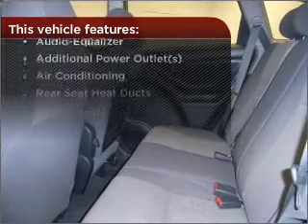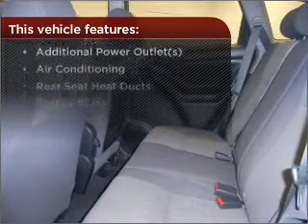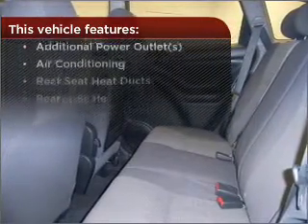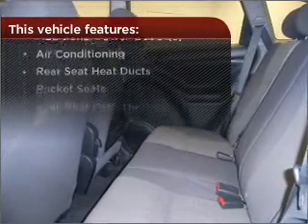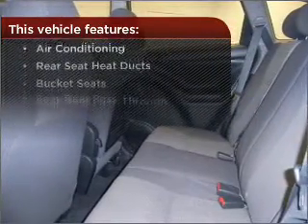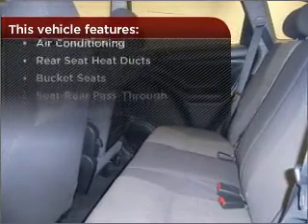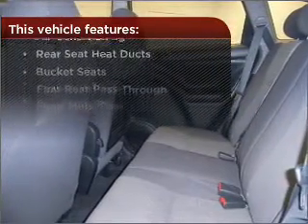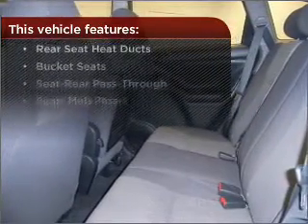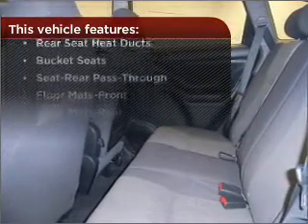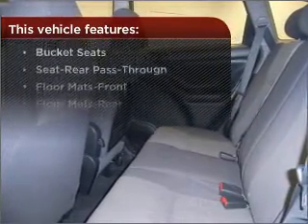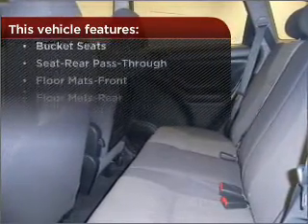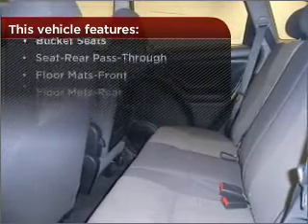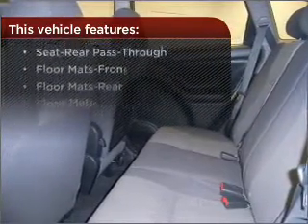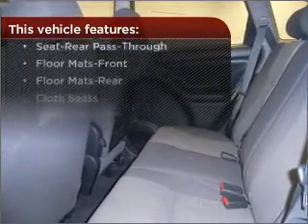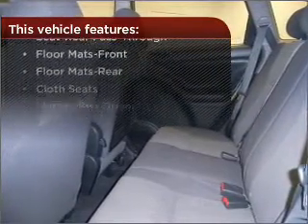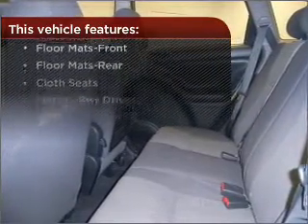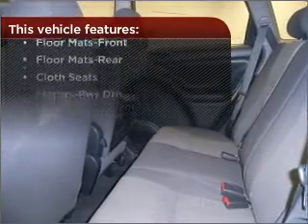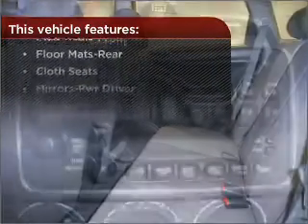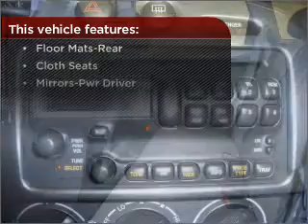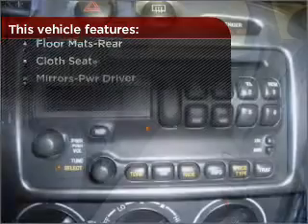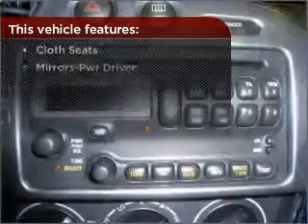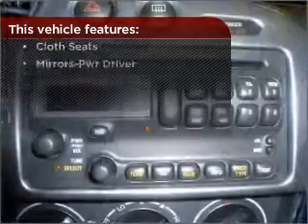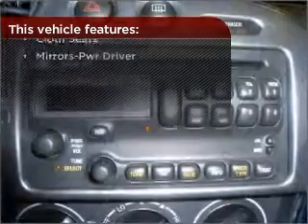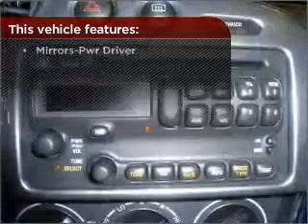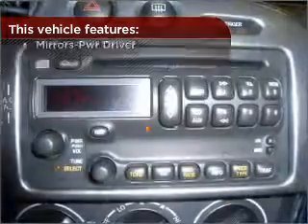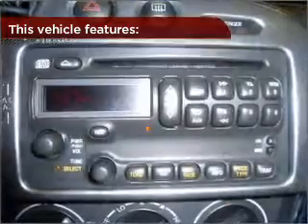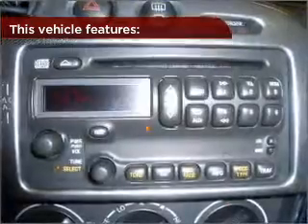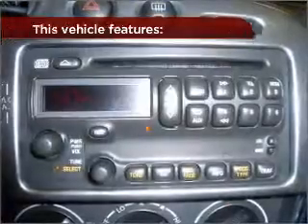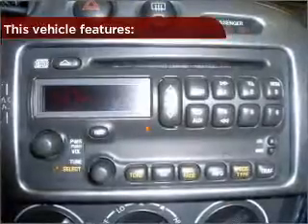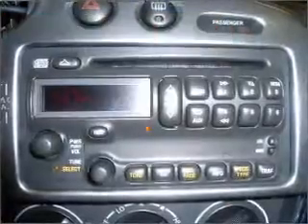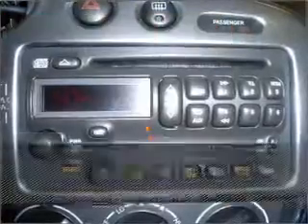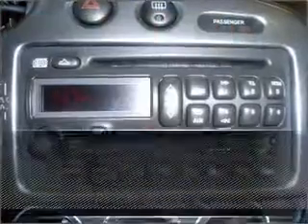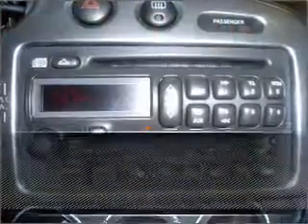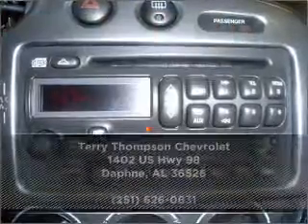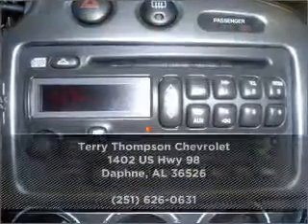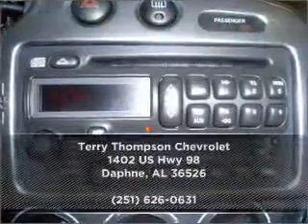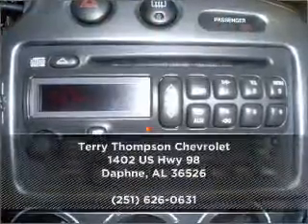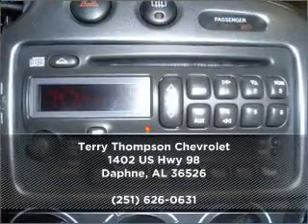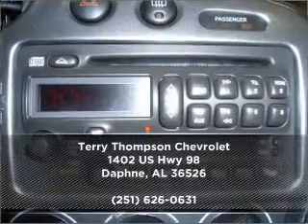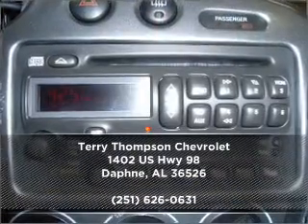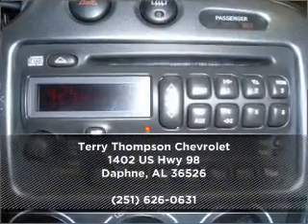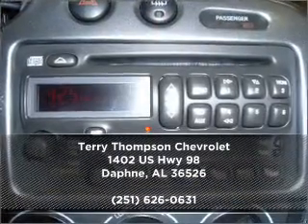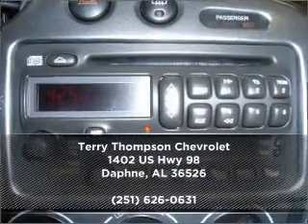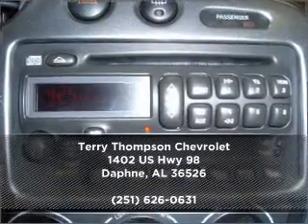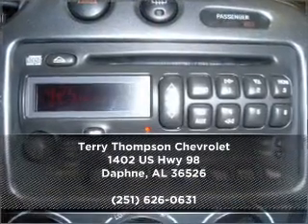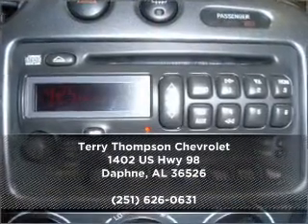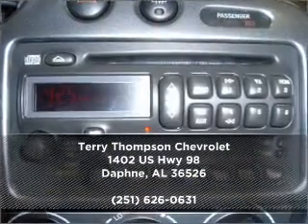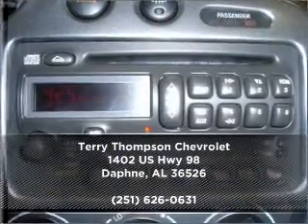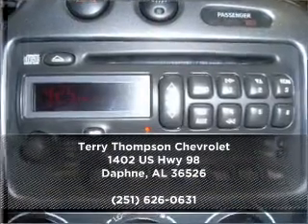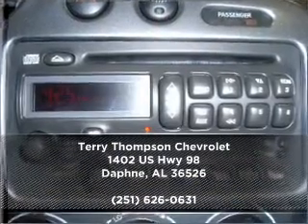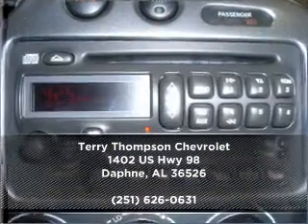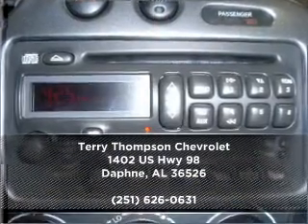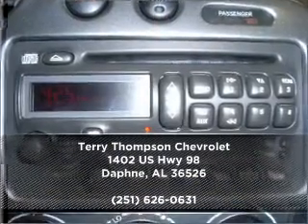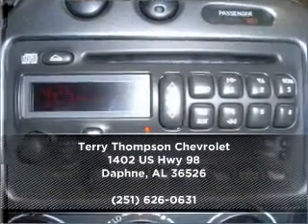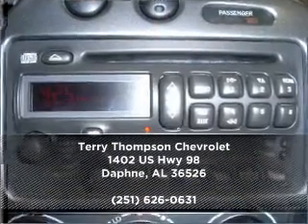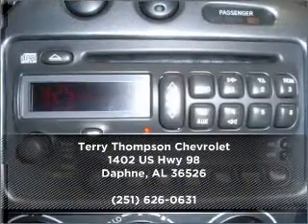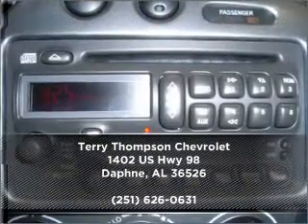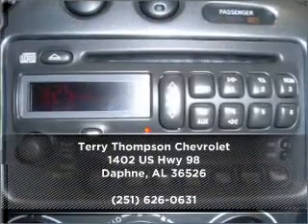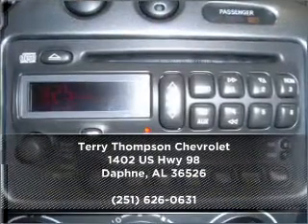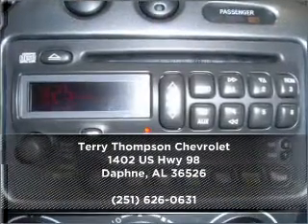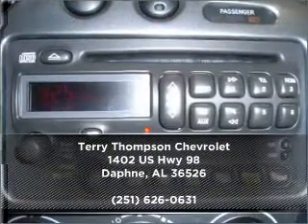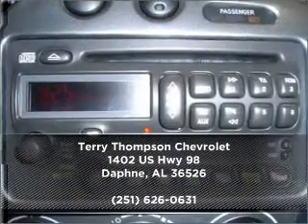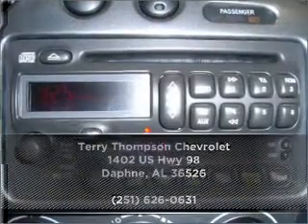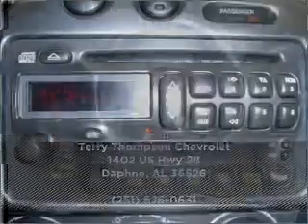Check out this list of great added features. Why wait? Call us to set up a test drive right away.